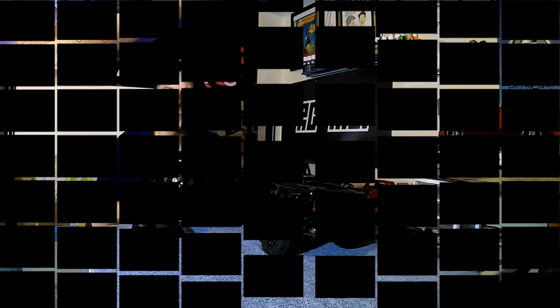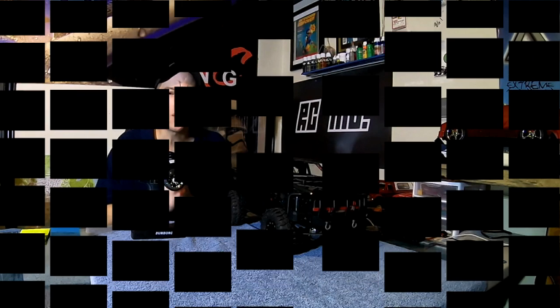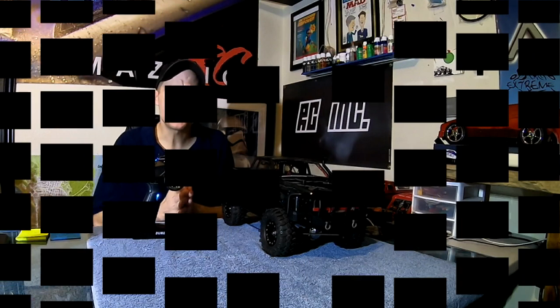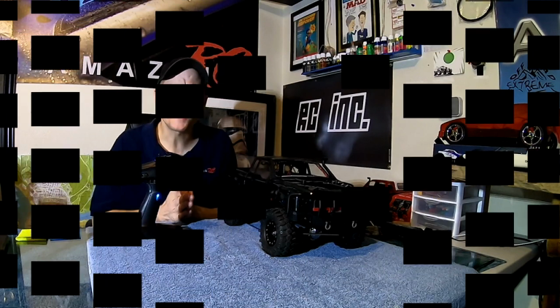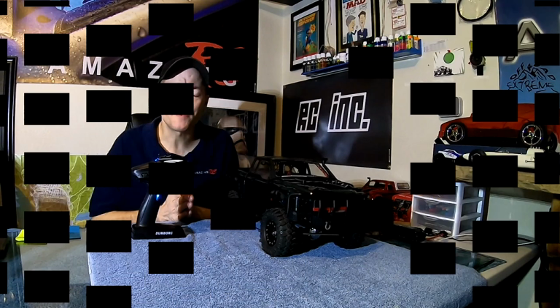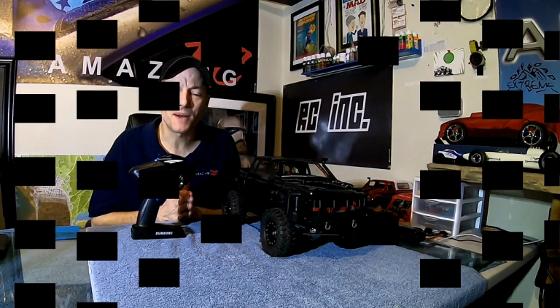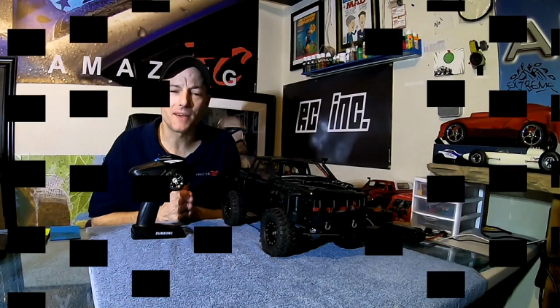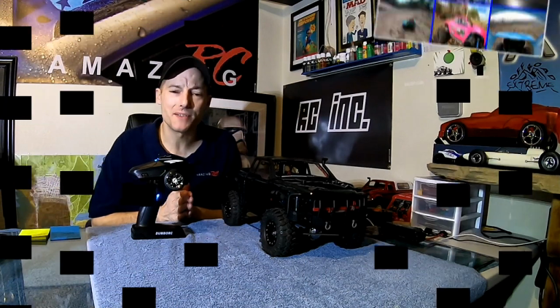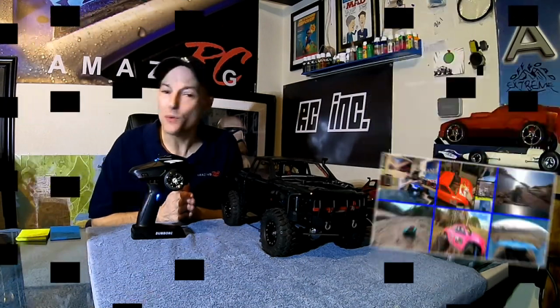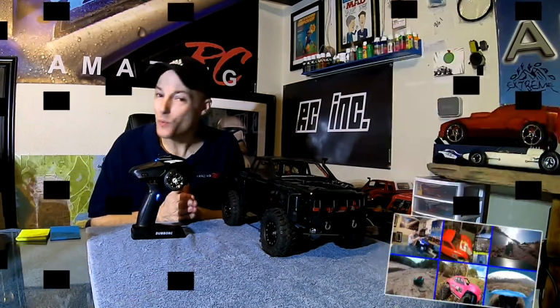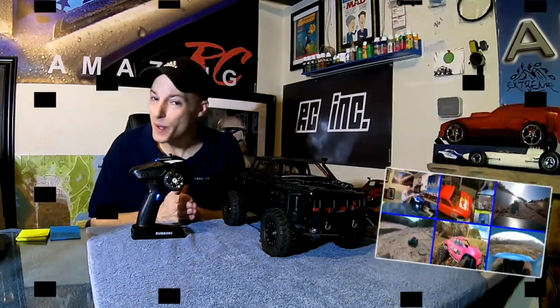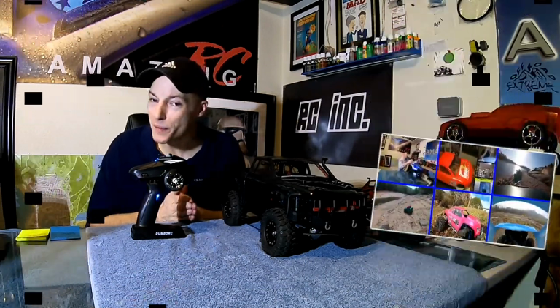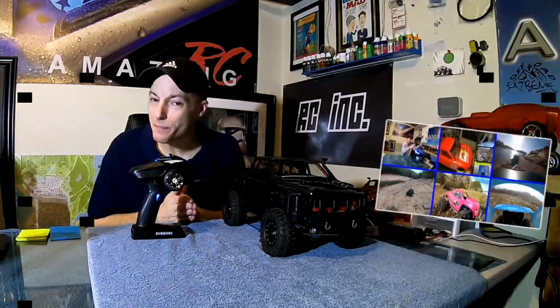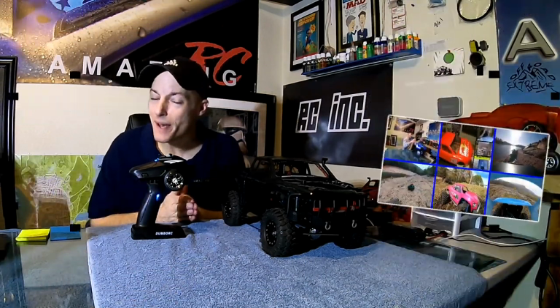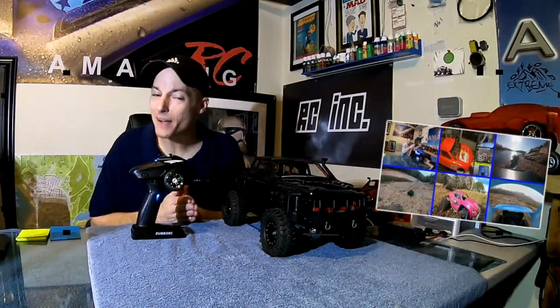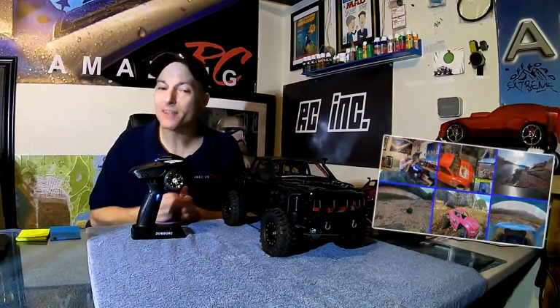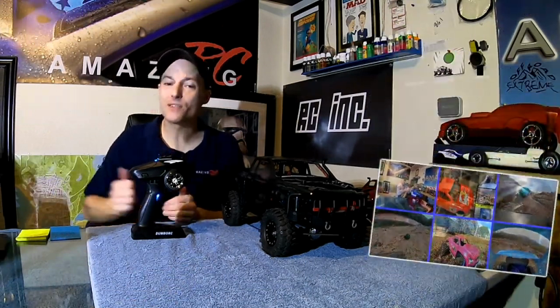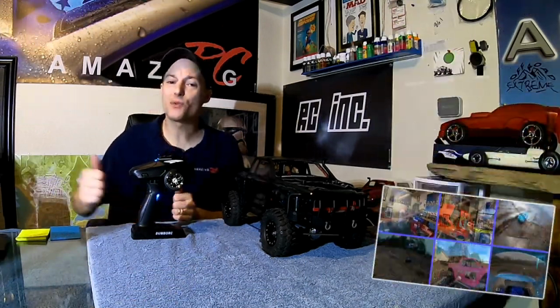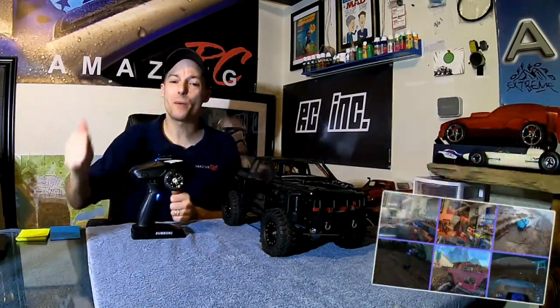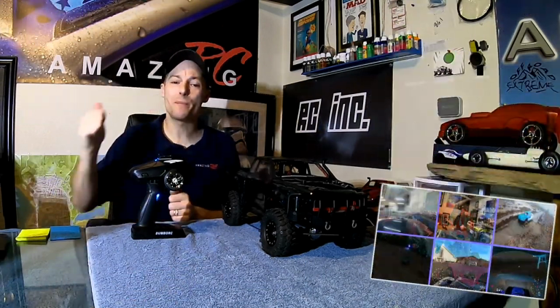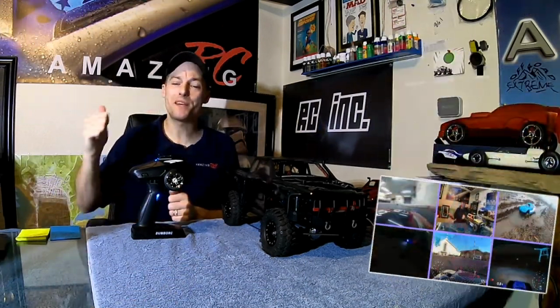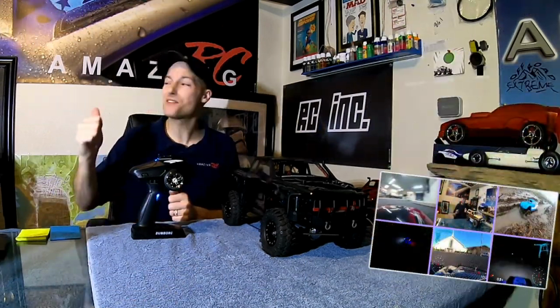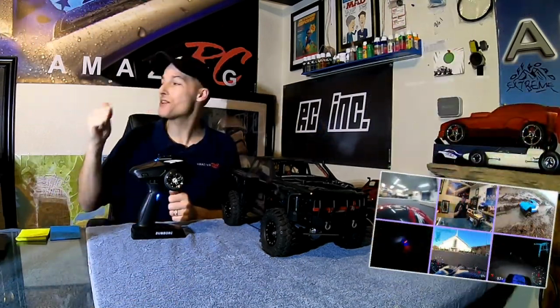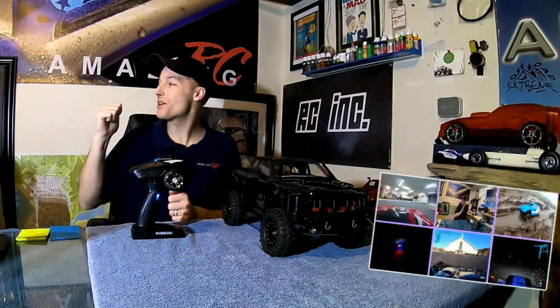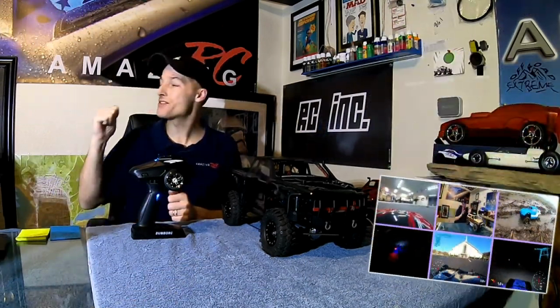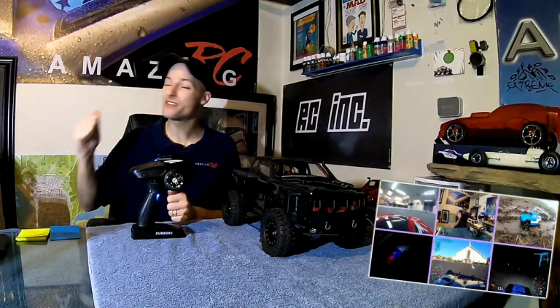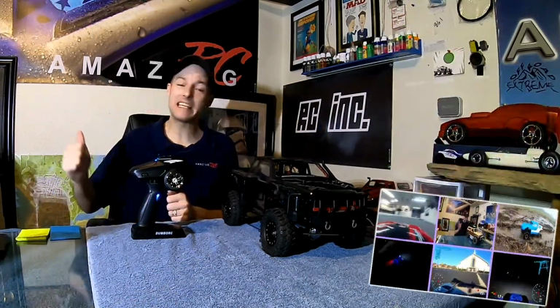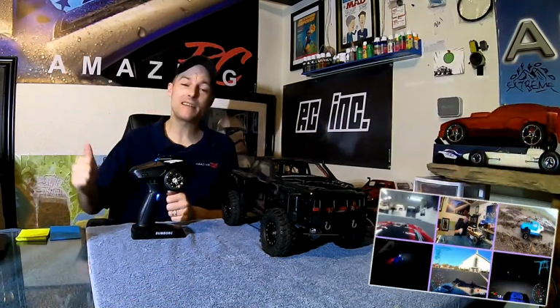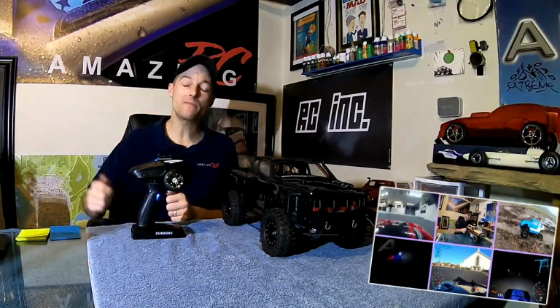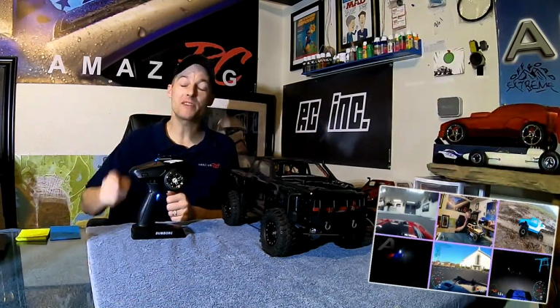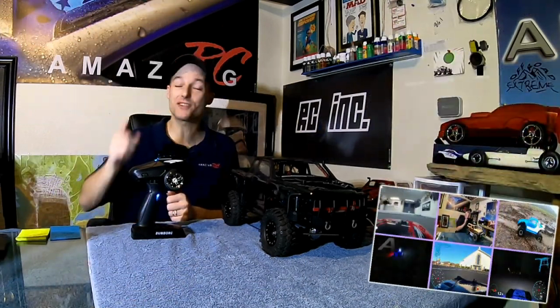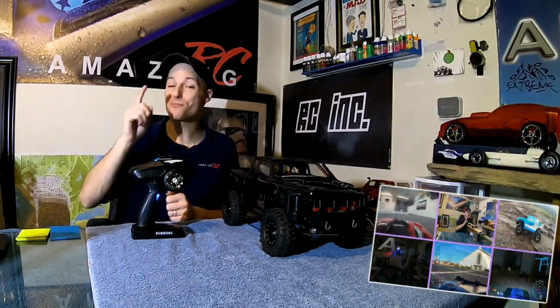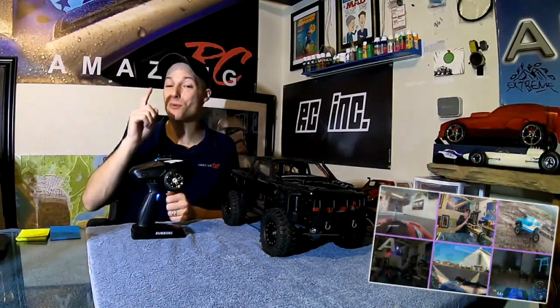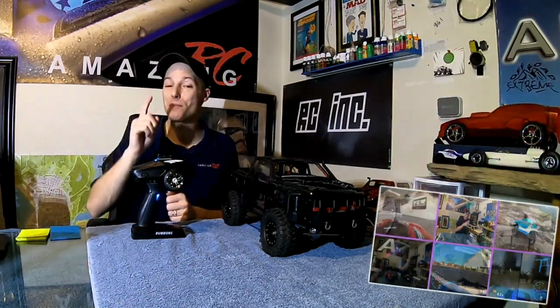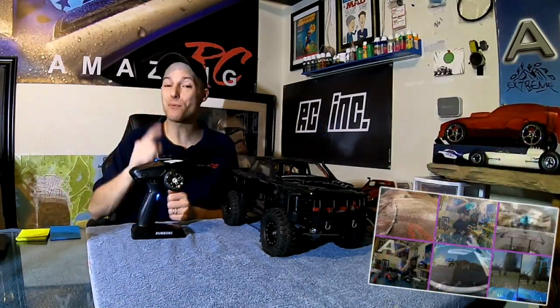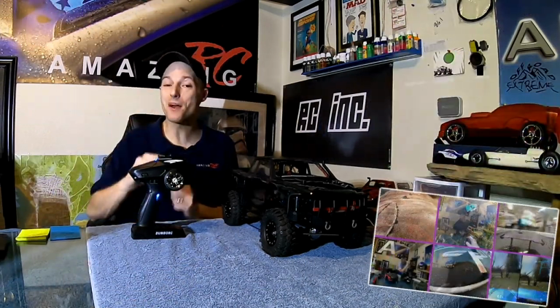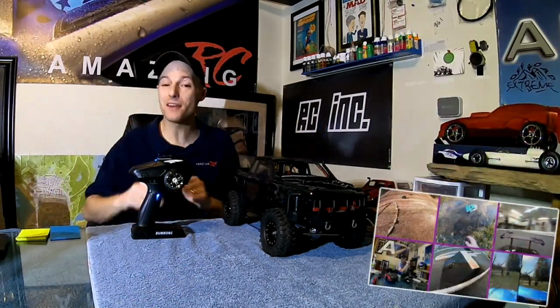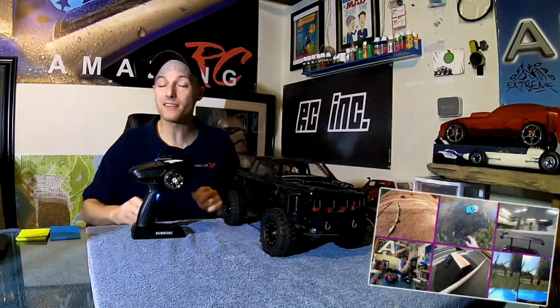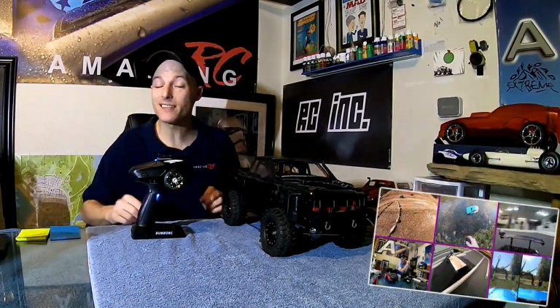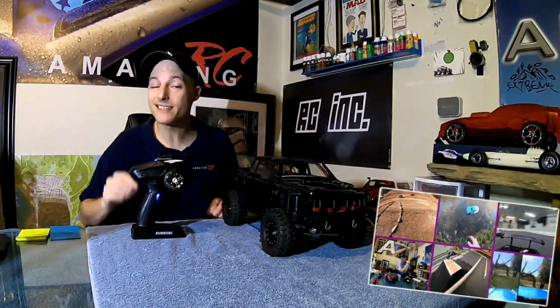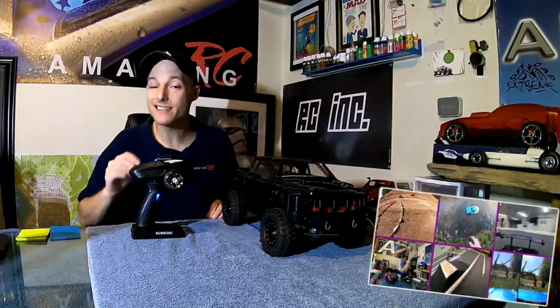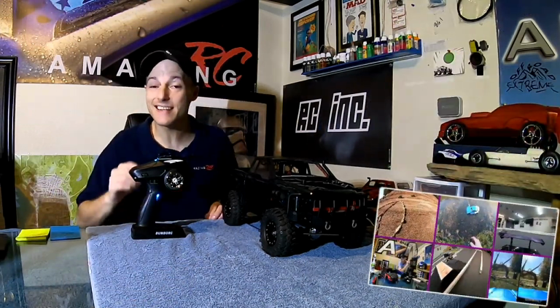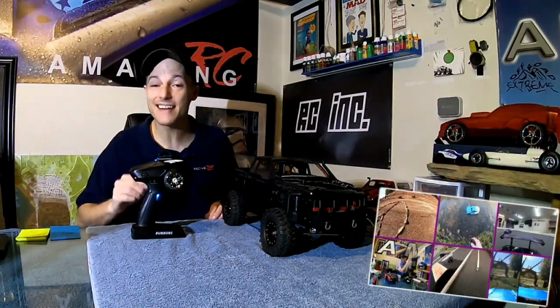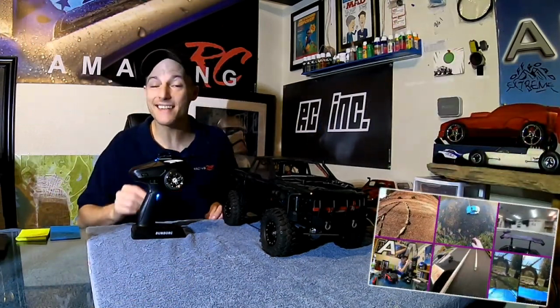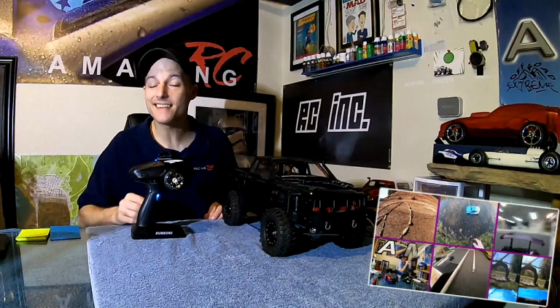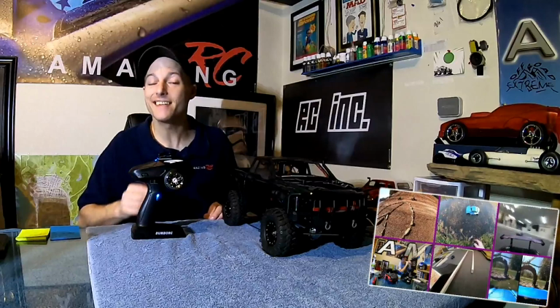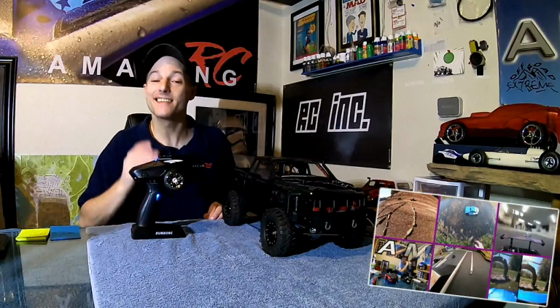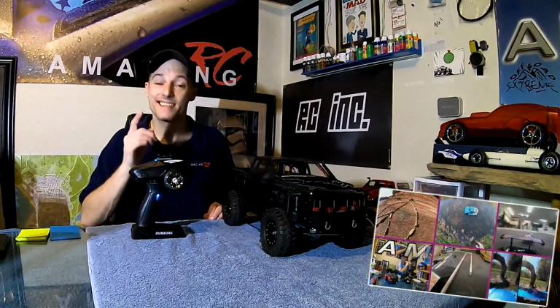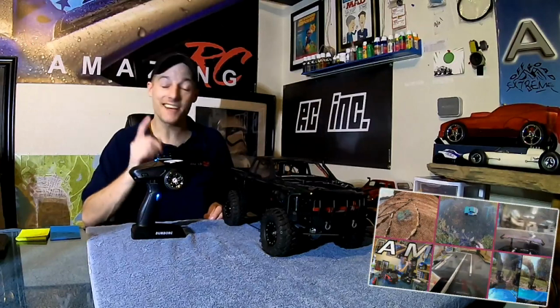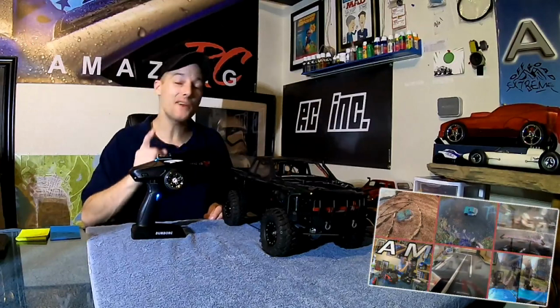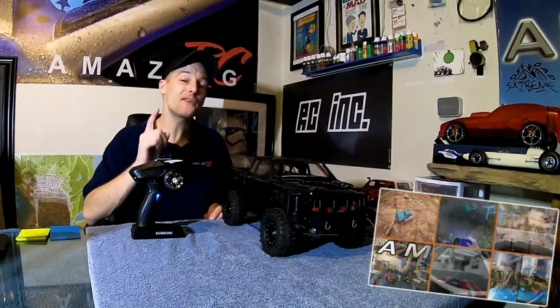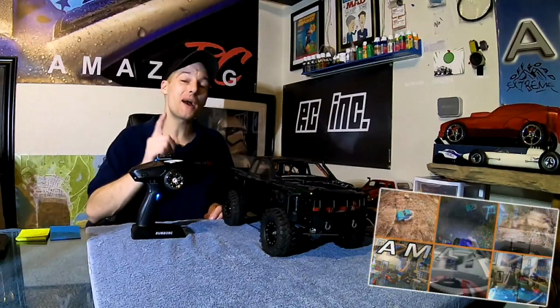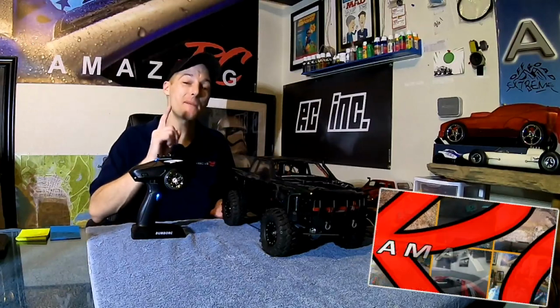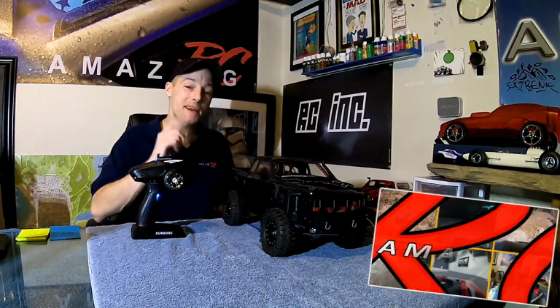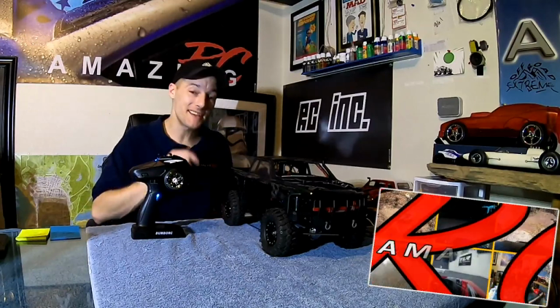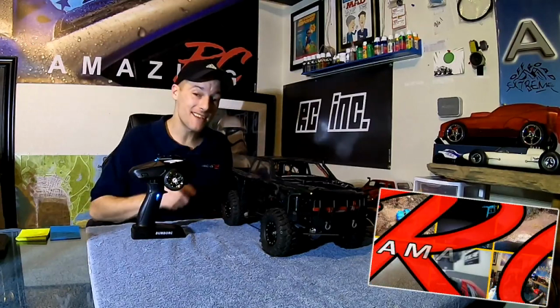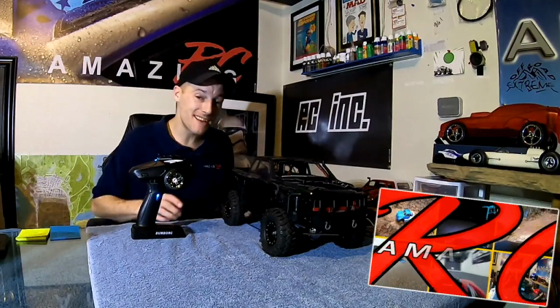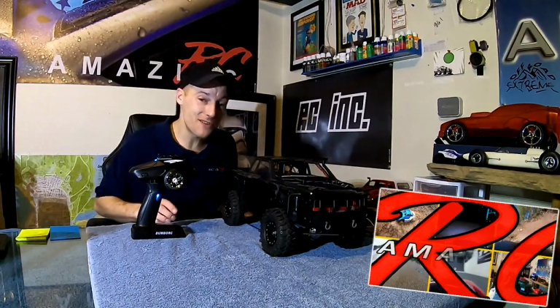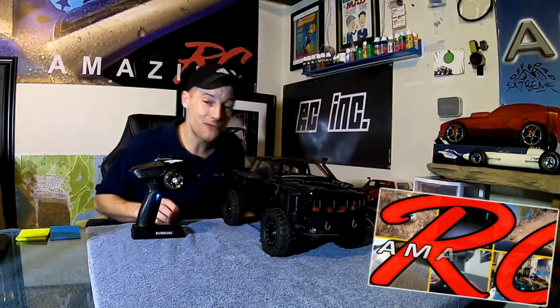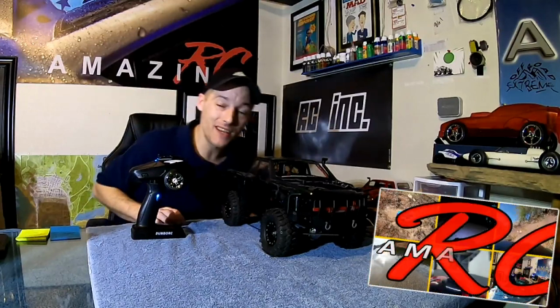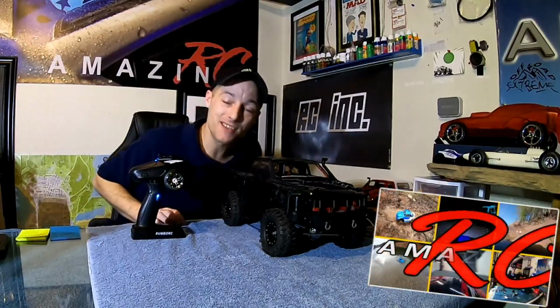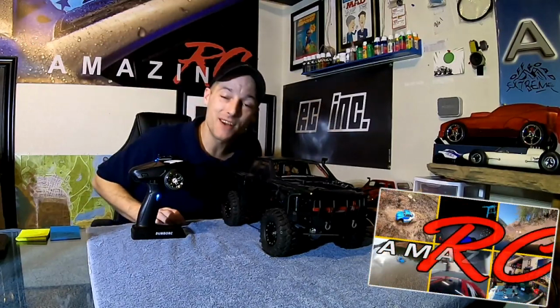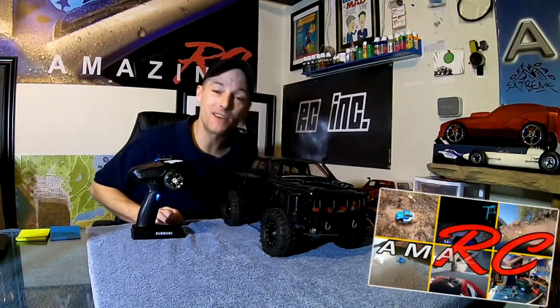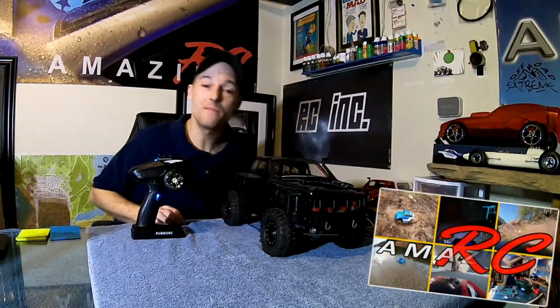What's up, guys? Welcome back to AmazingRC. It's your boy, Brian. And today I've got my excited face on.